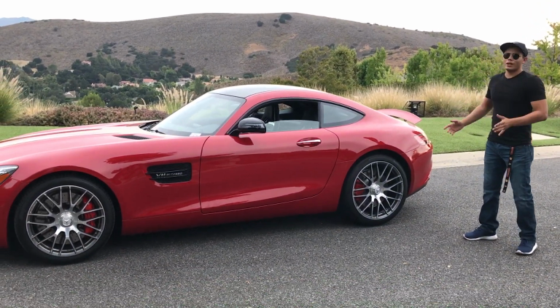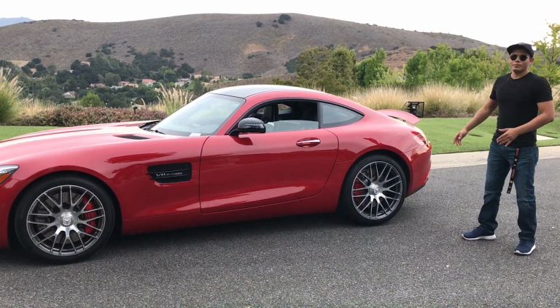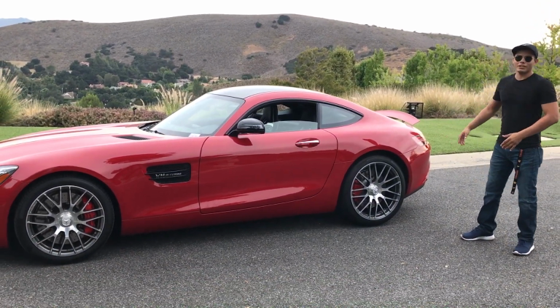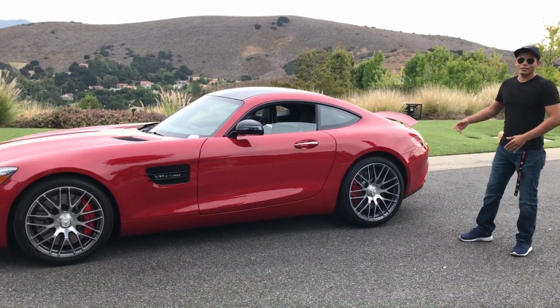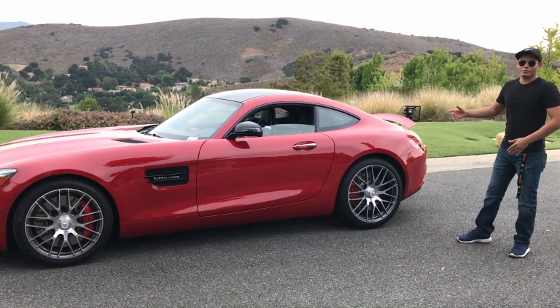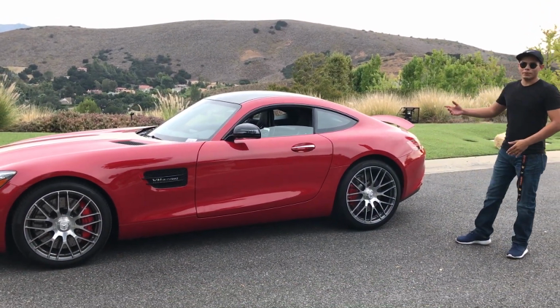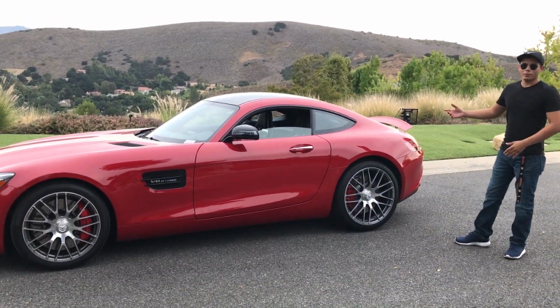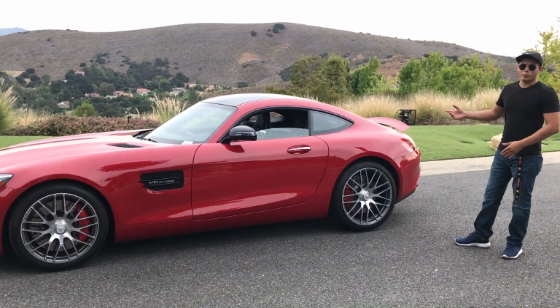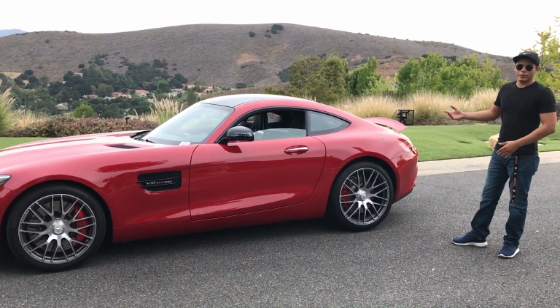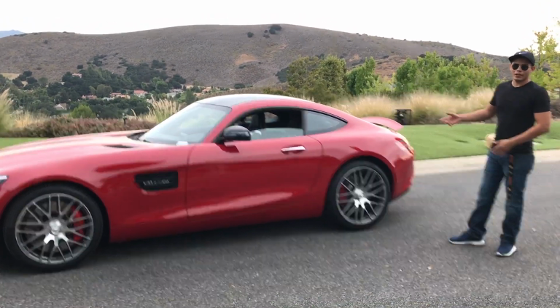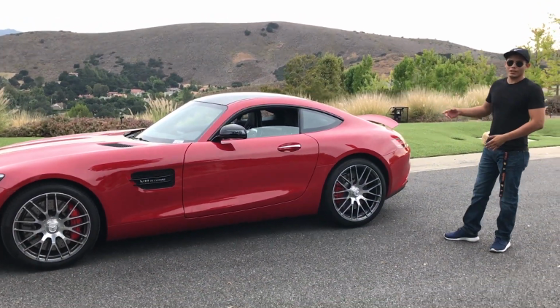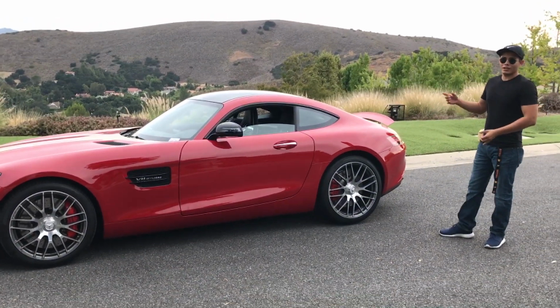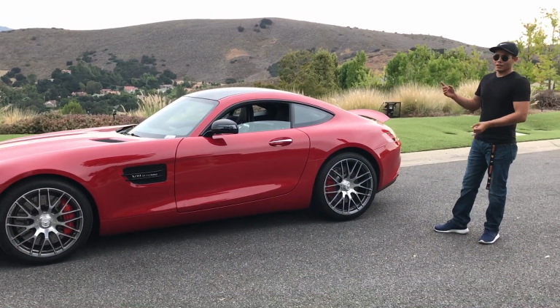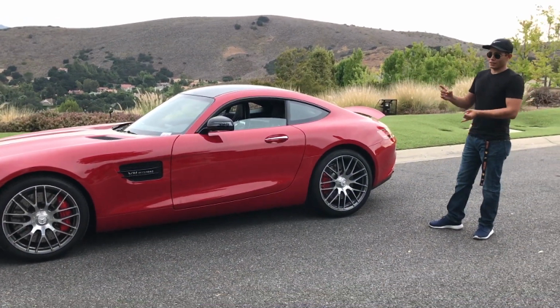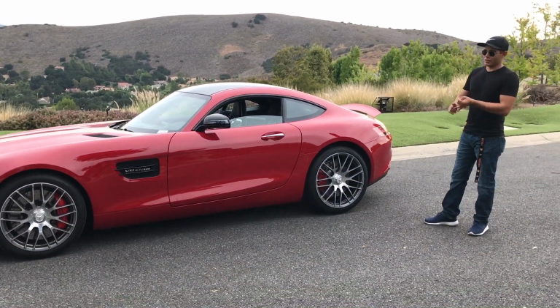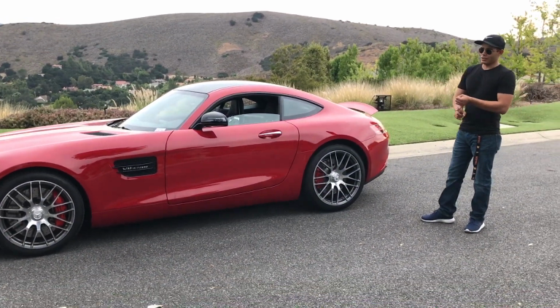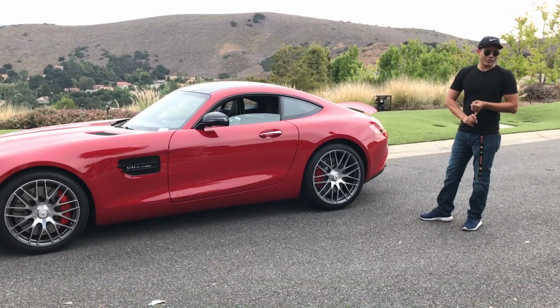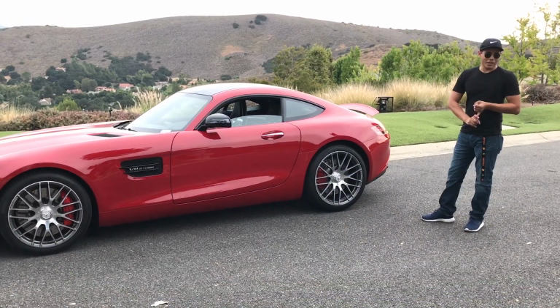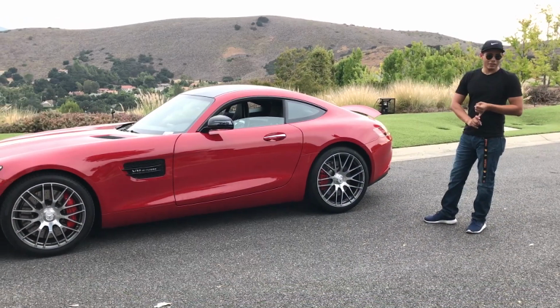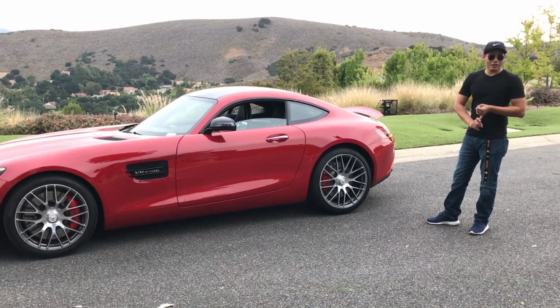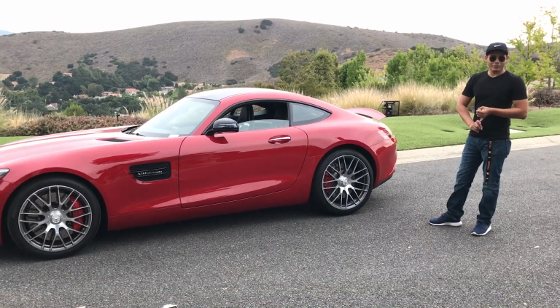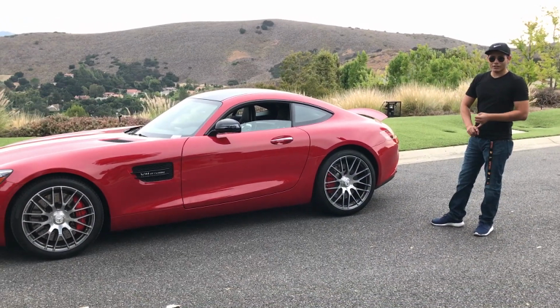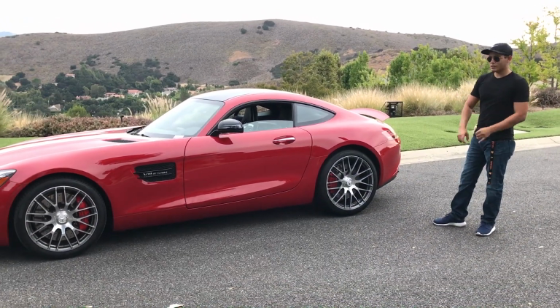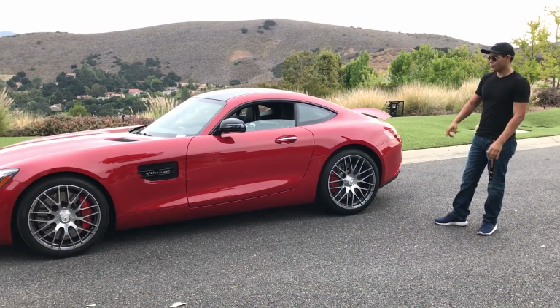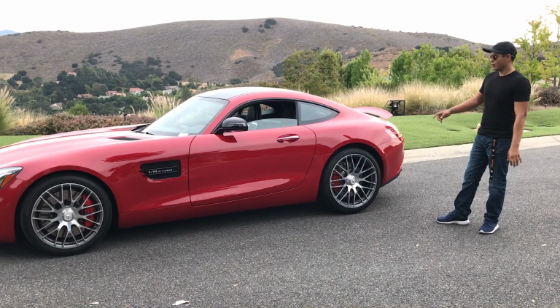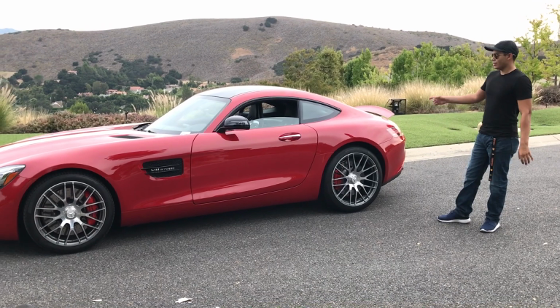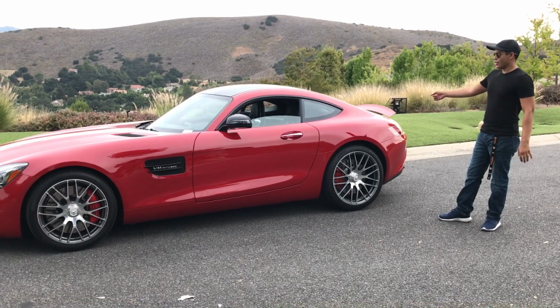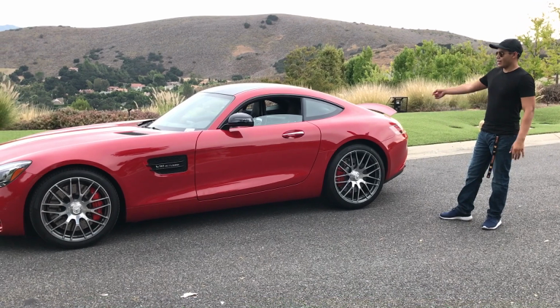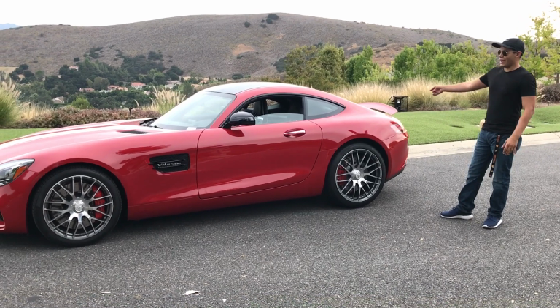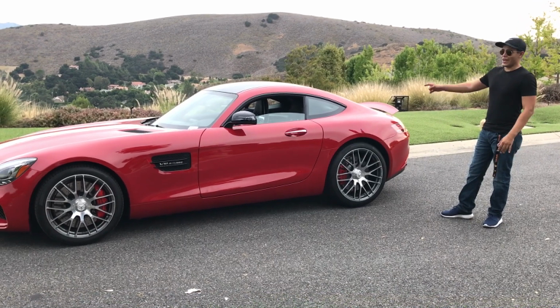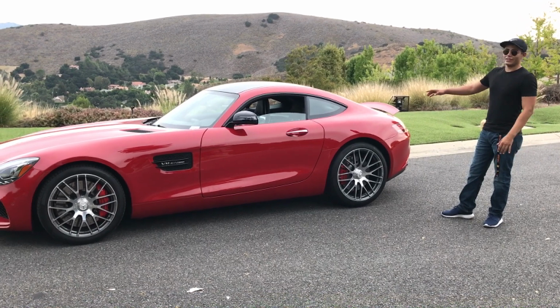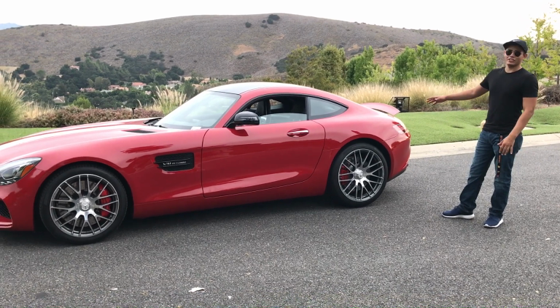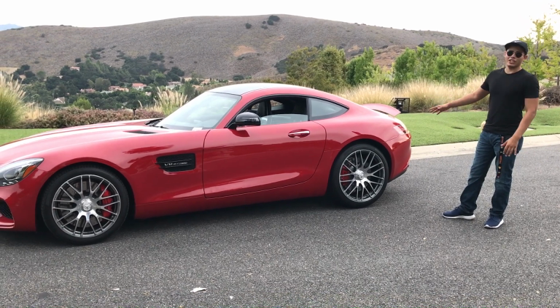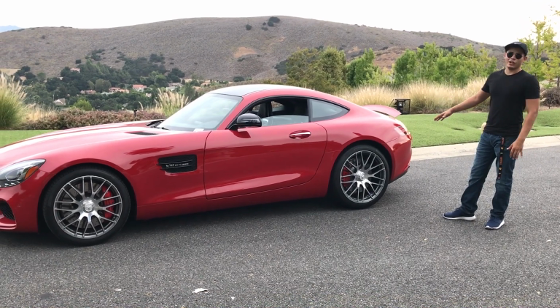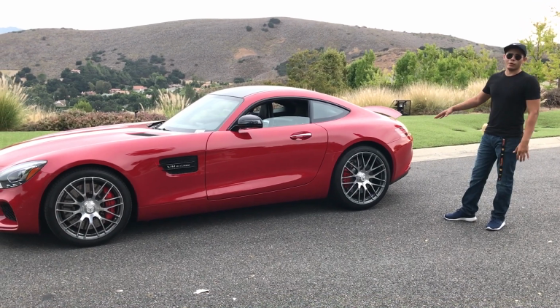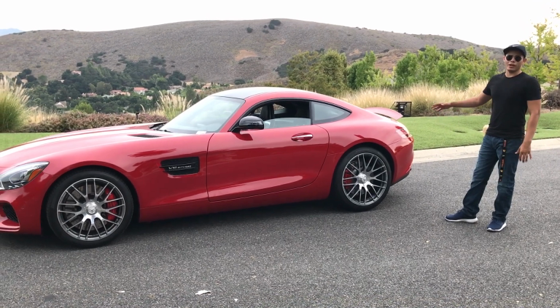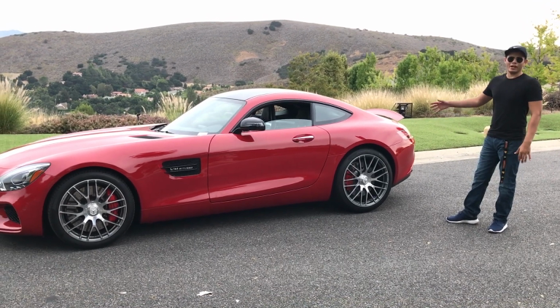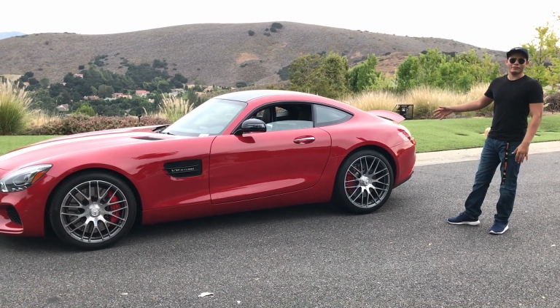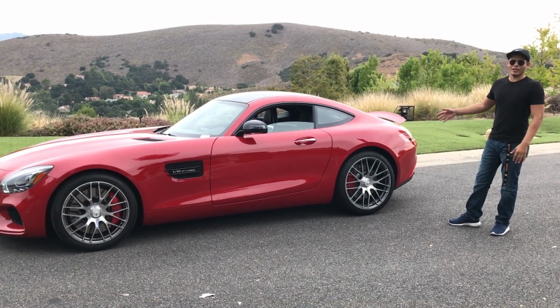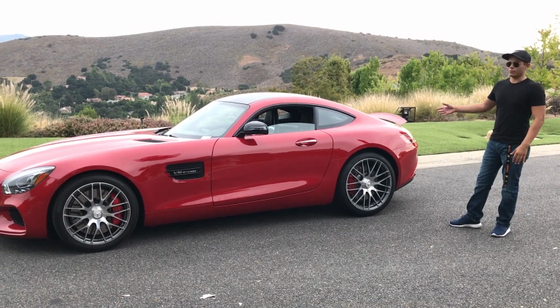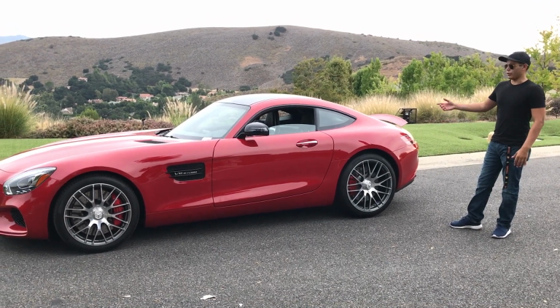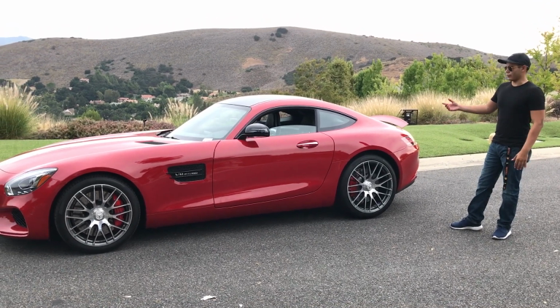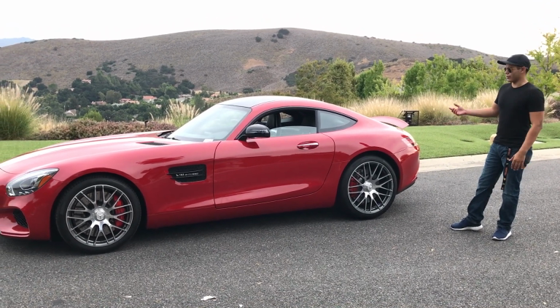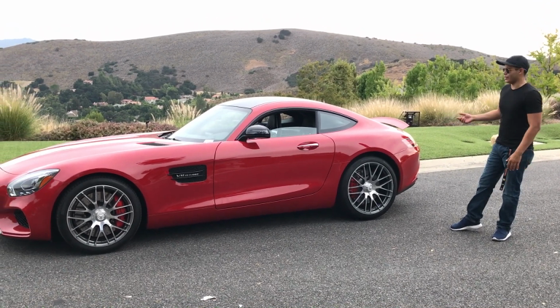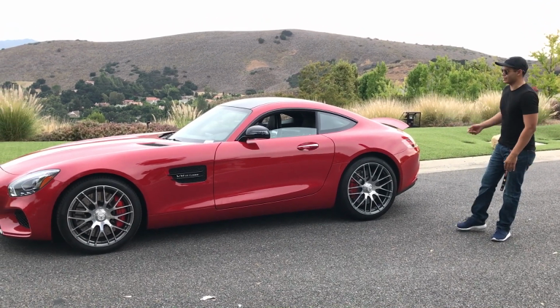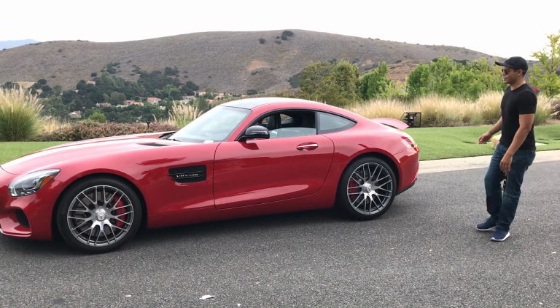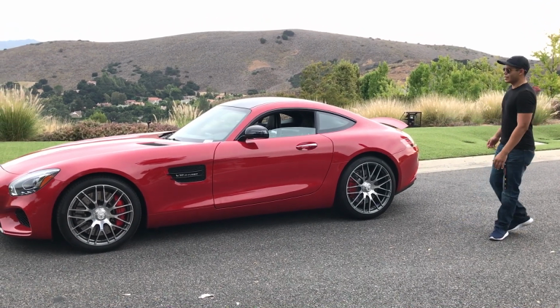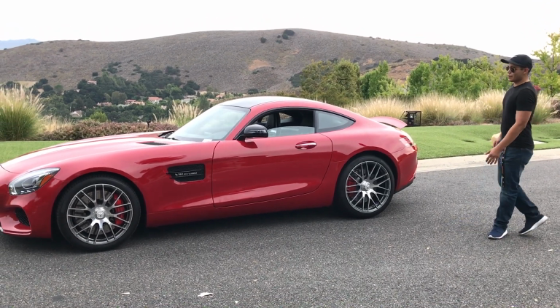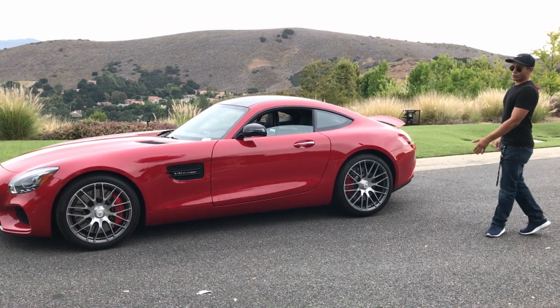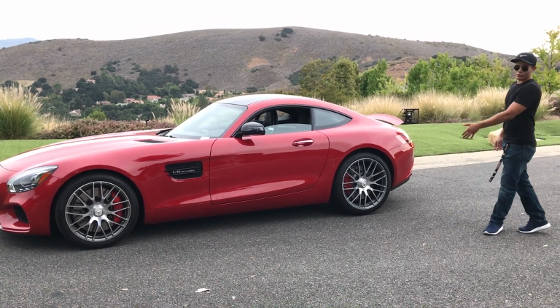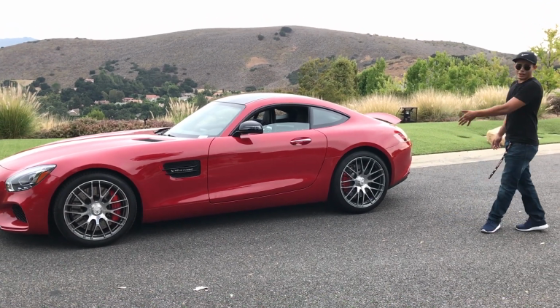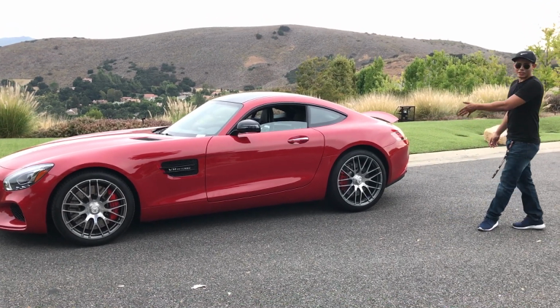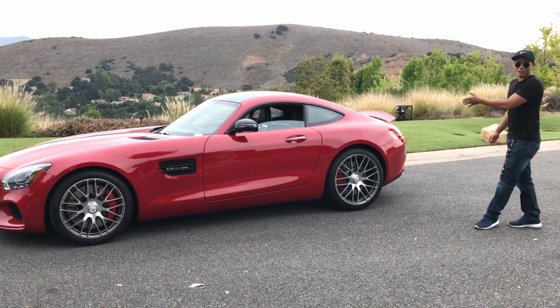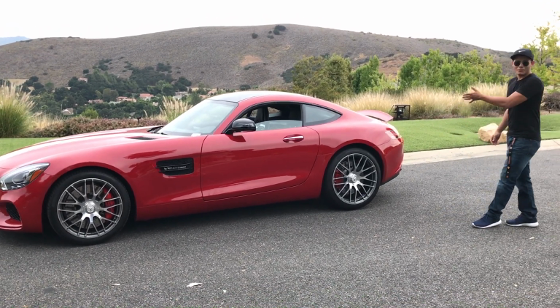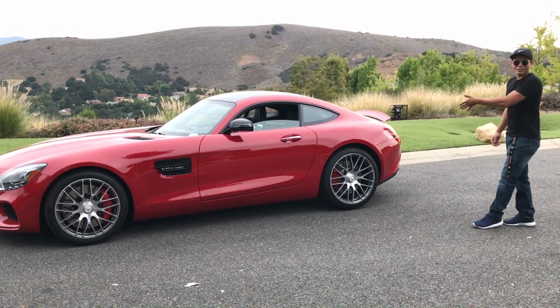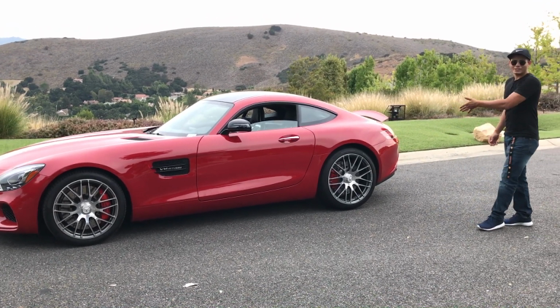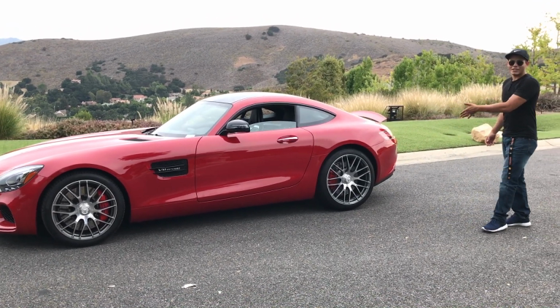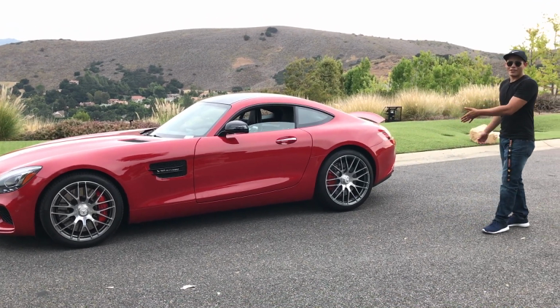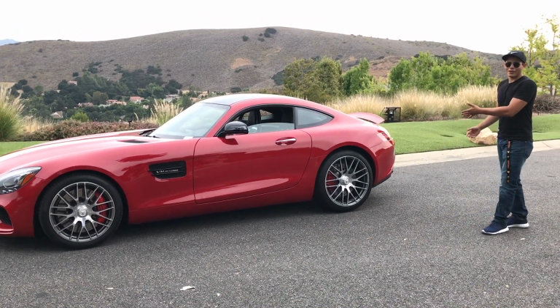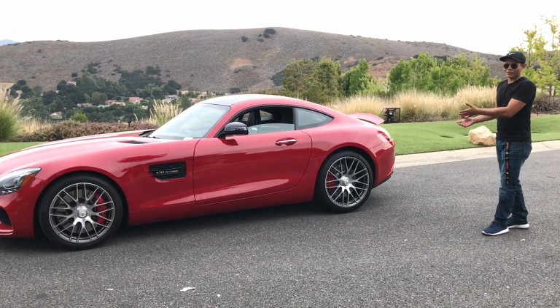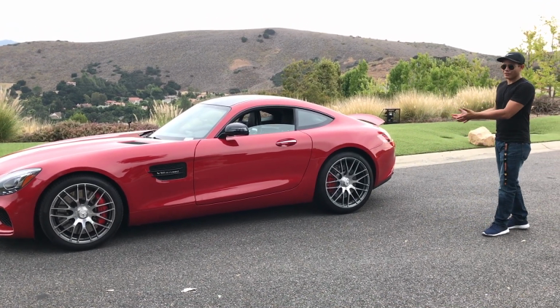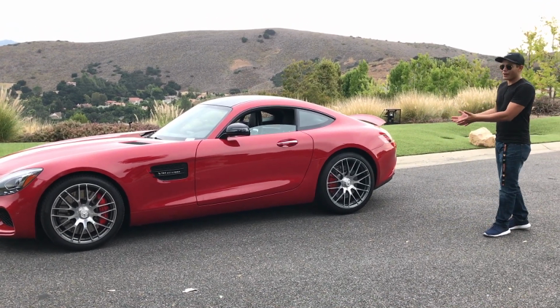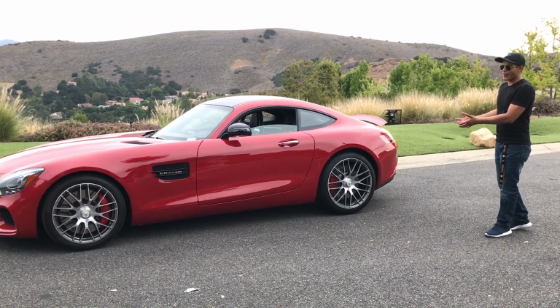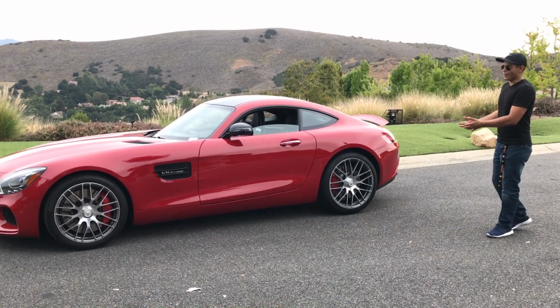Why? Because people pick the 911 and the Jaguar F-Type over this, but they're actually missing out on a lot.